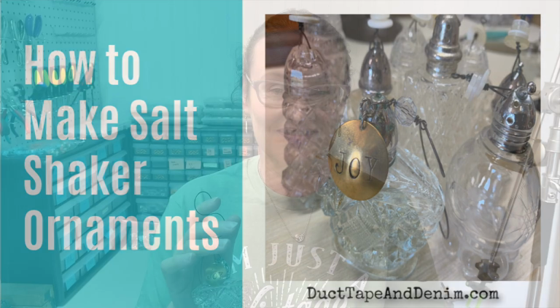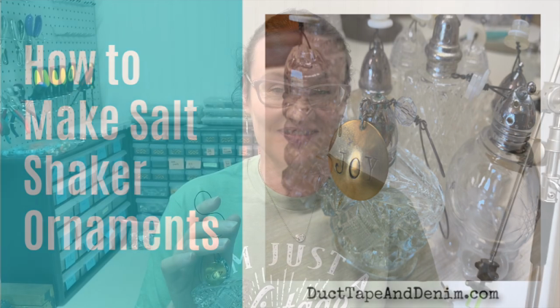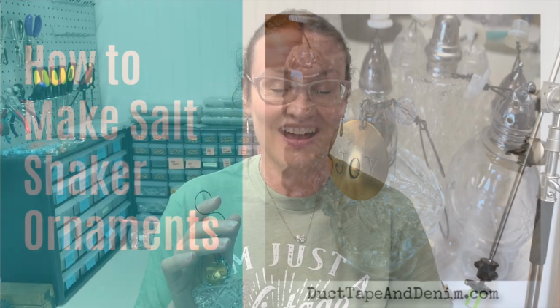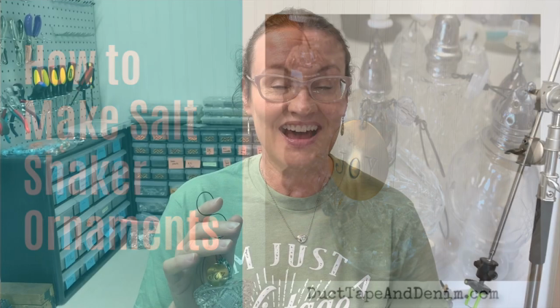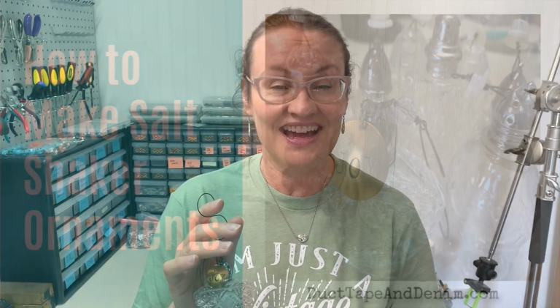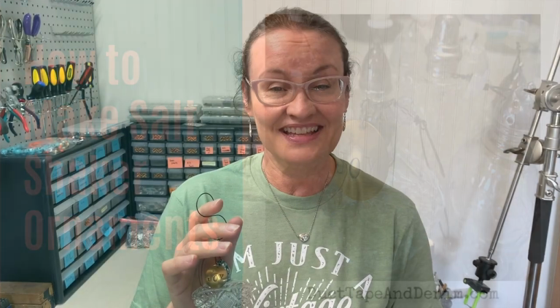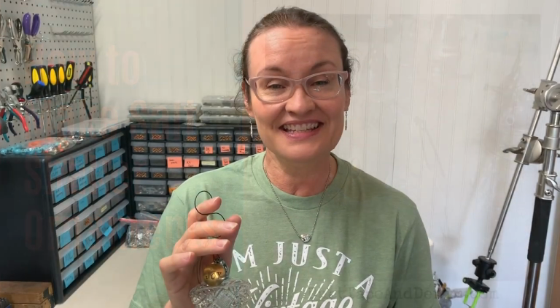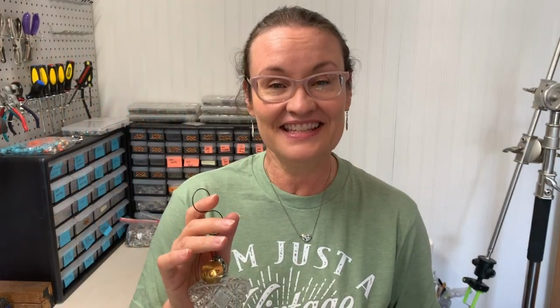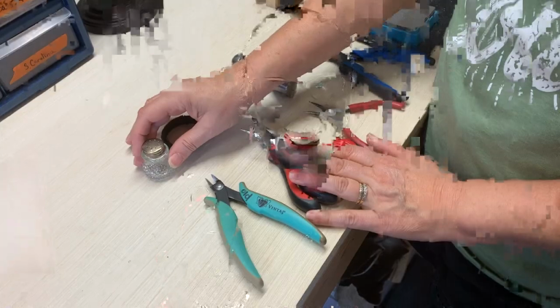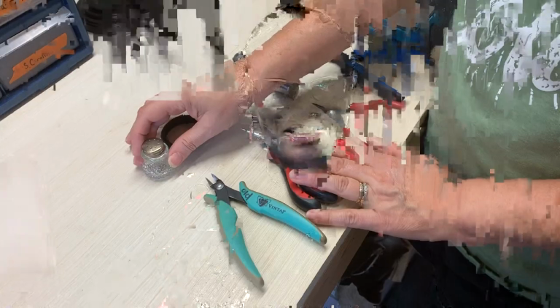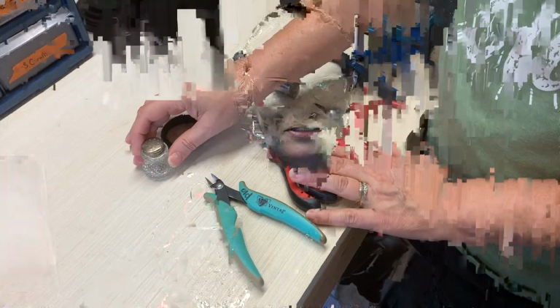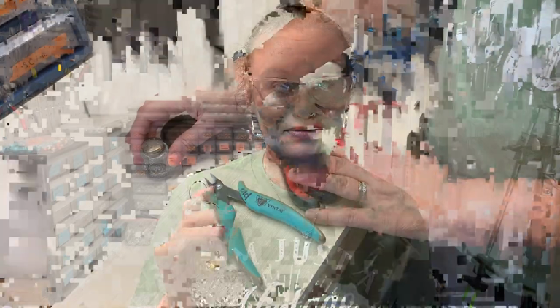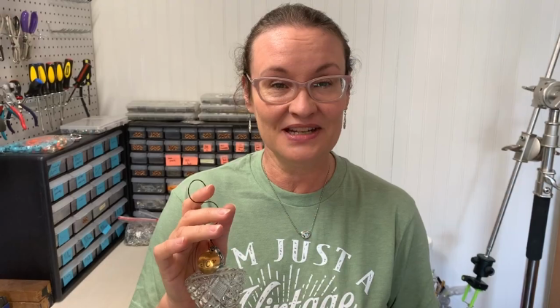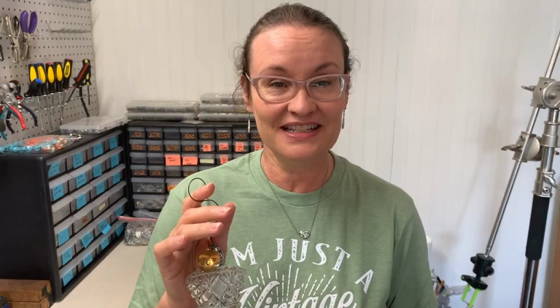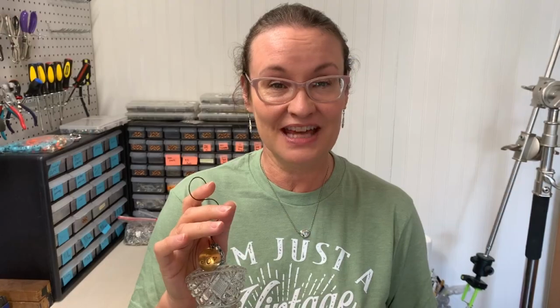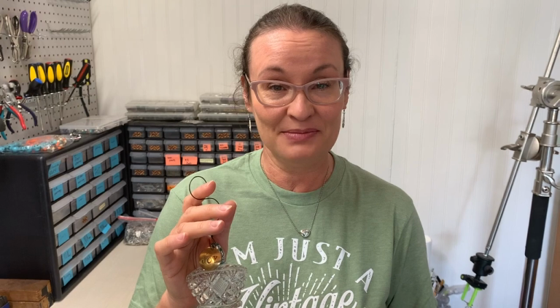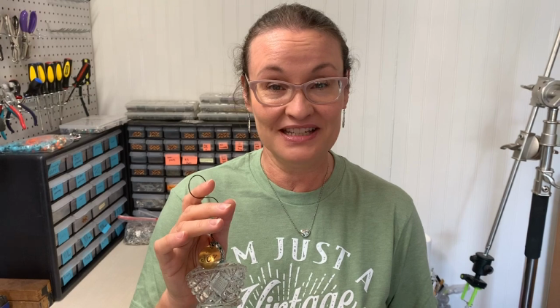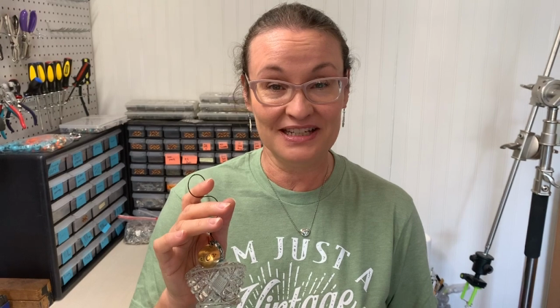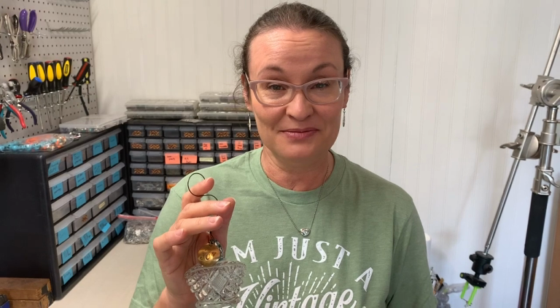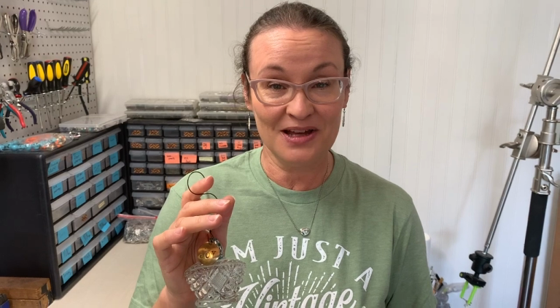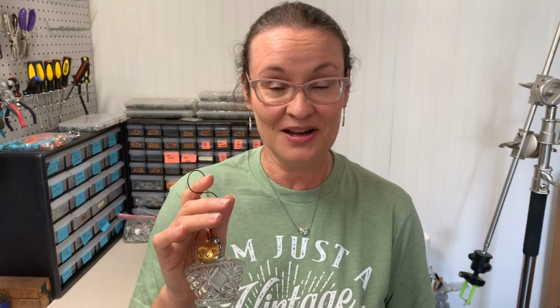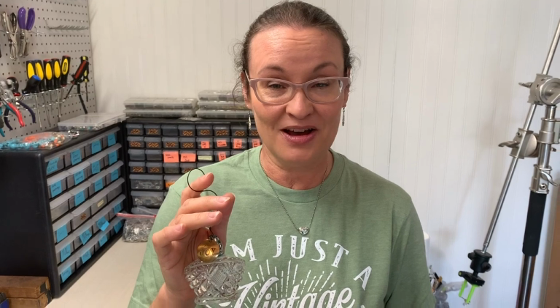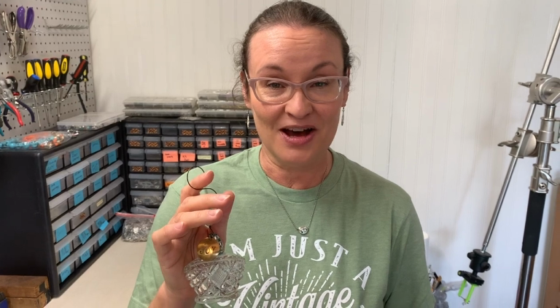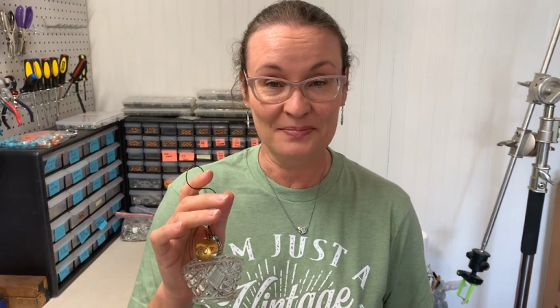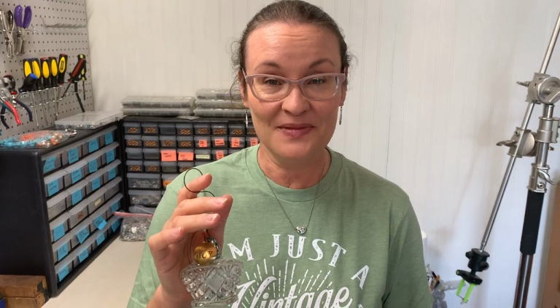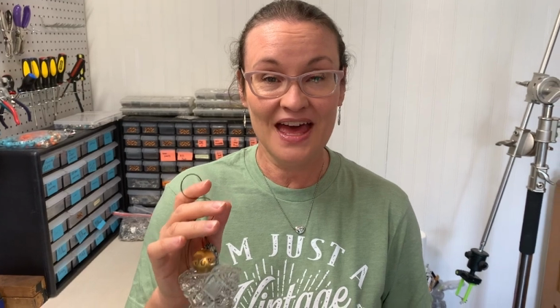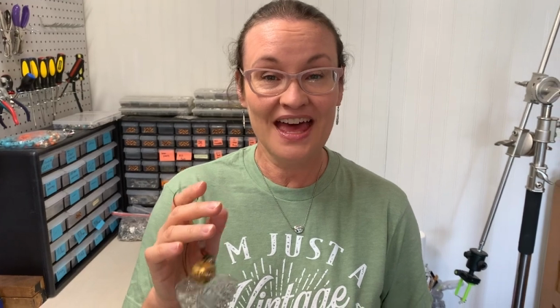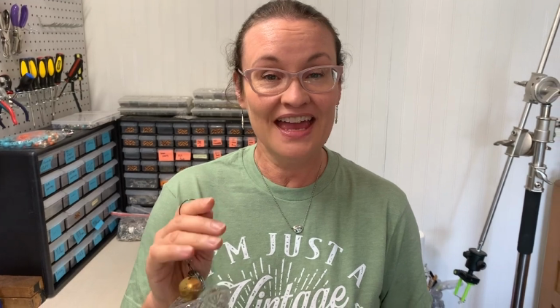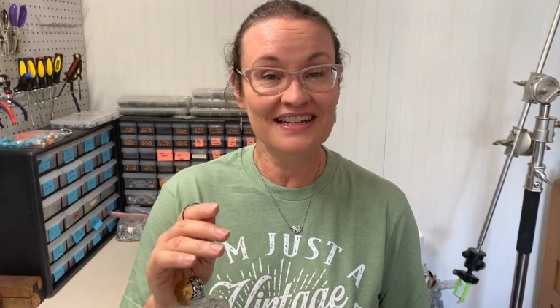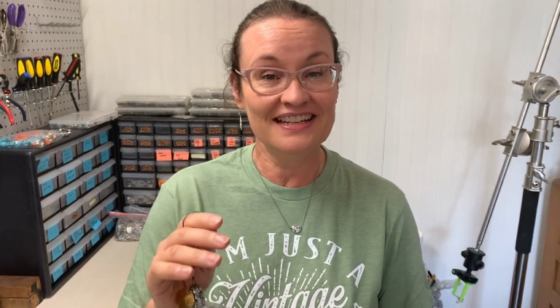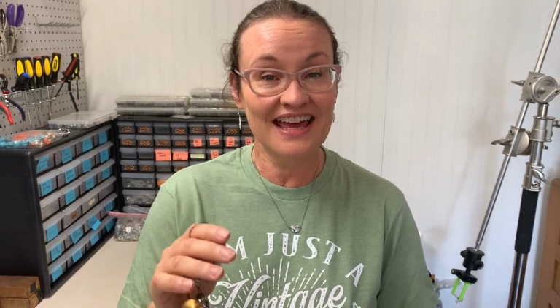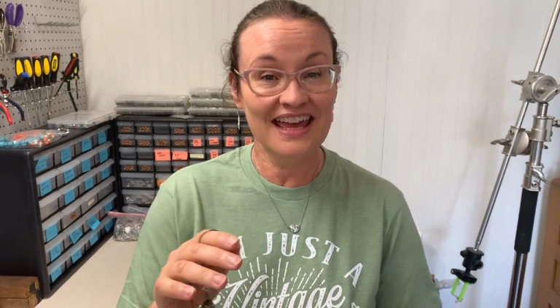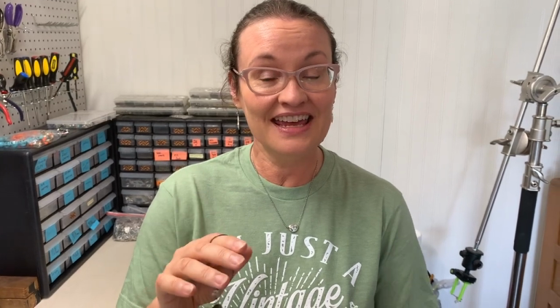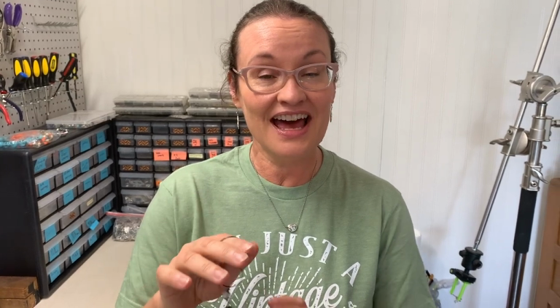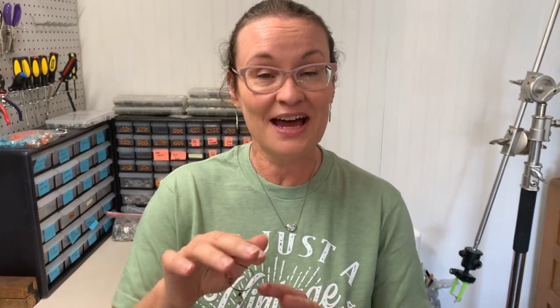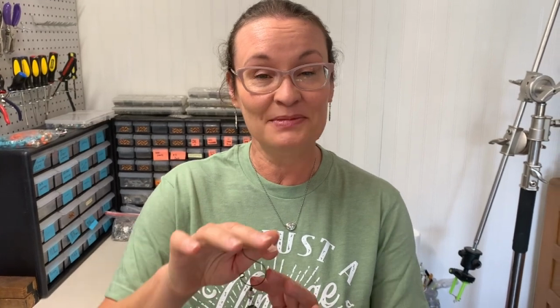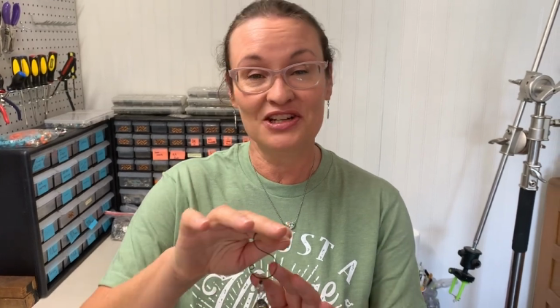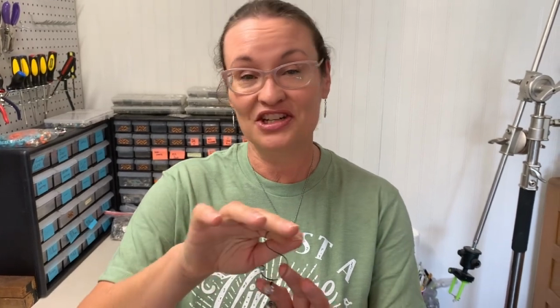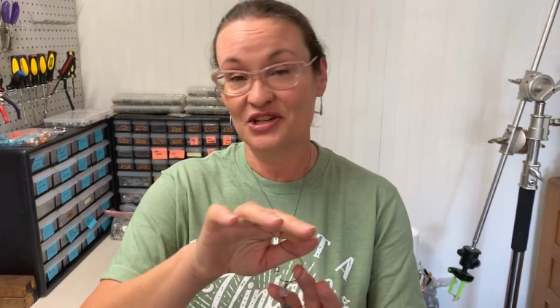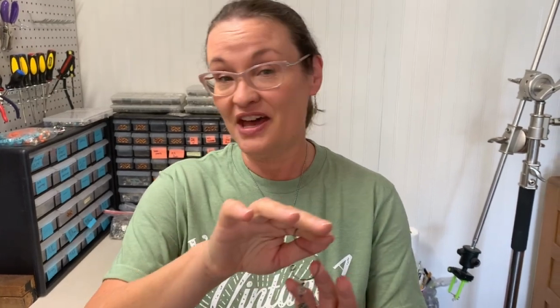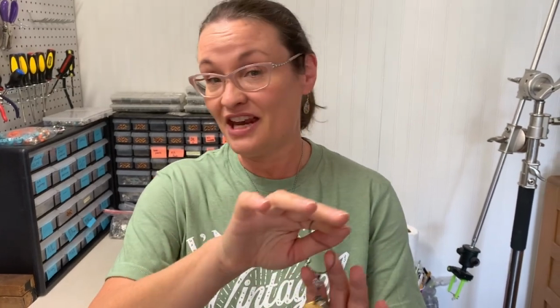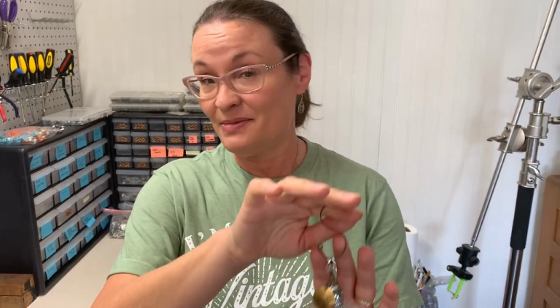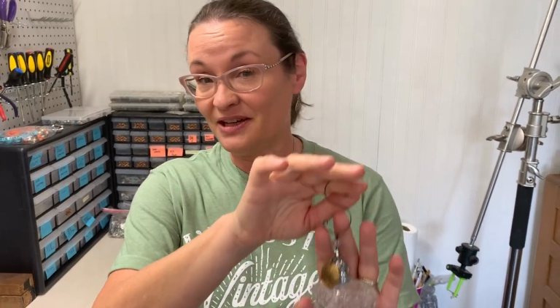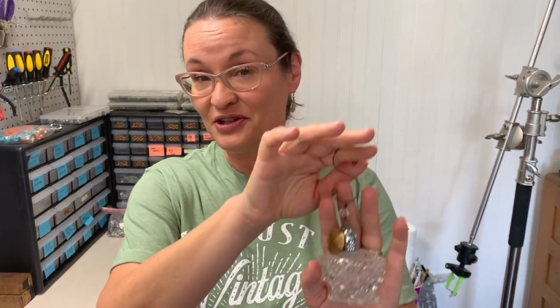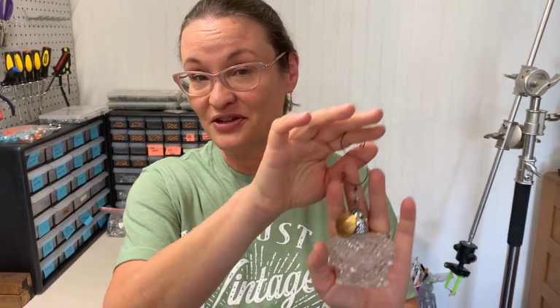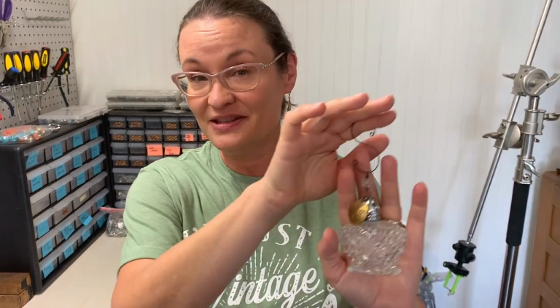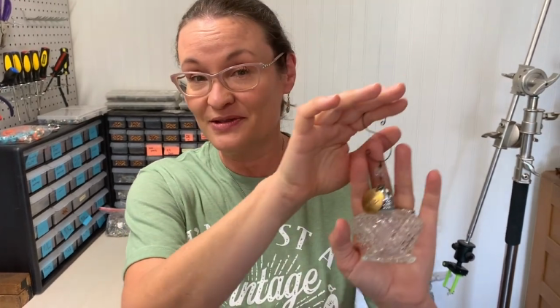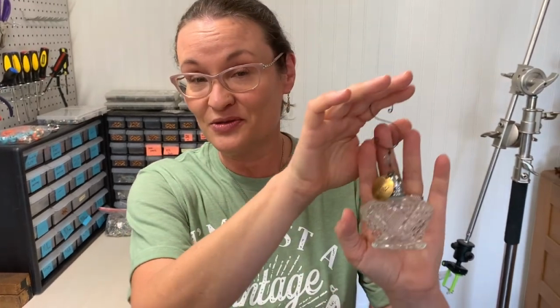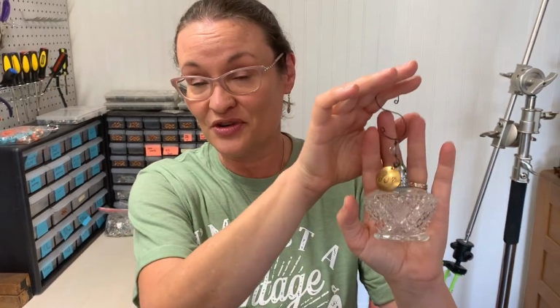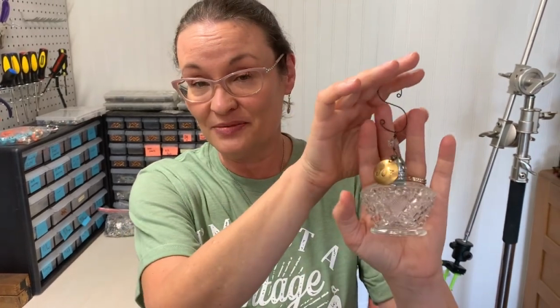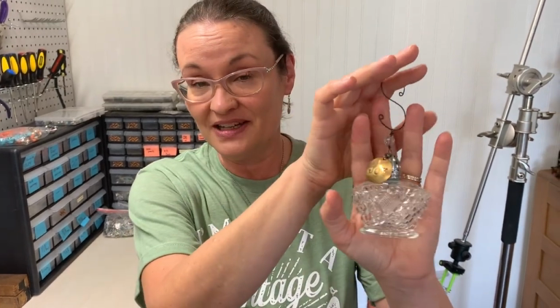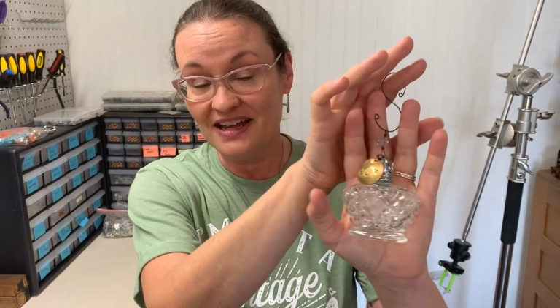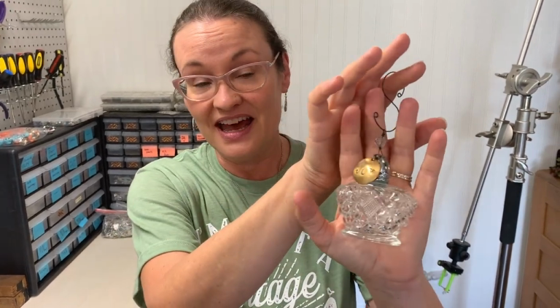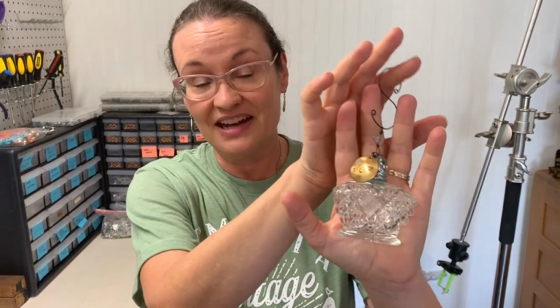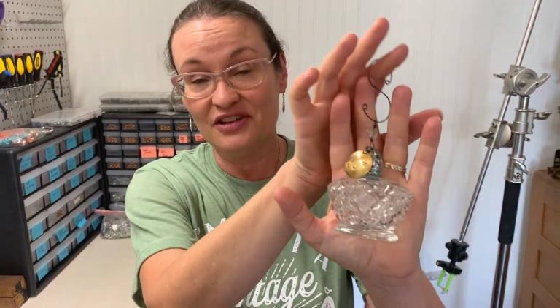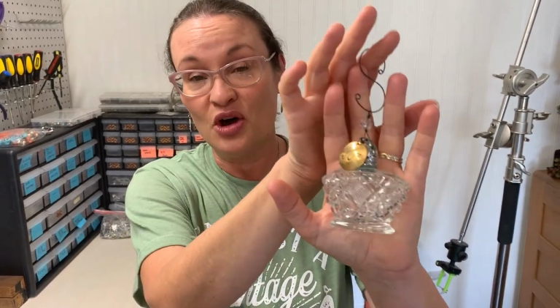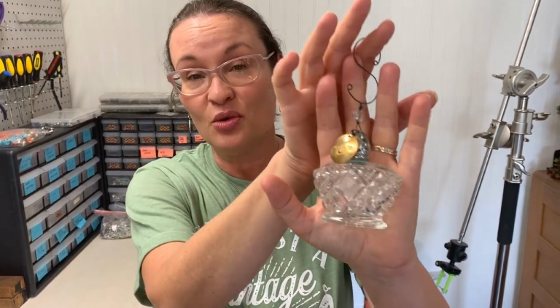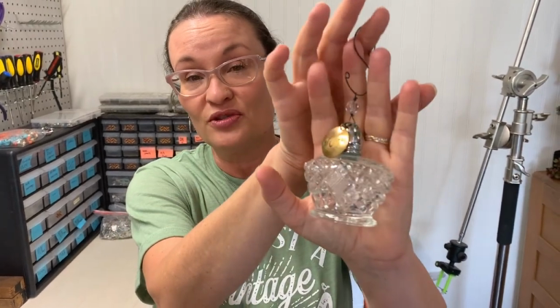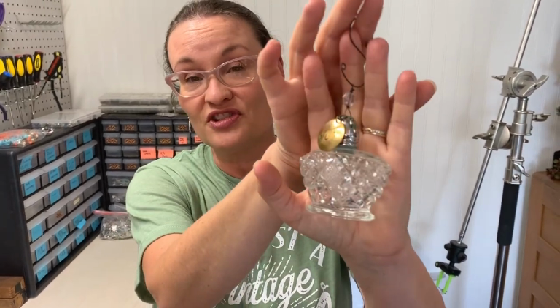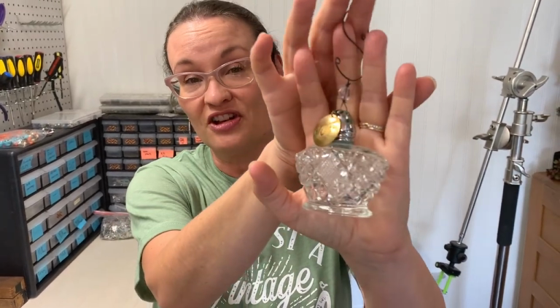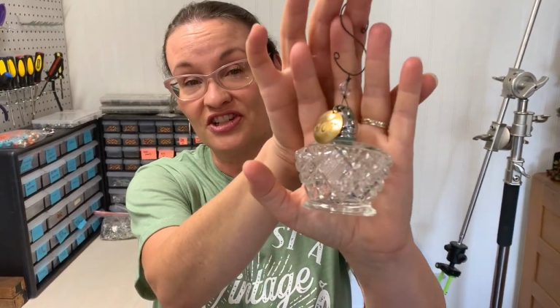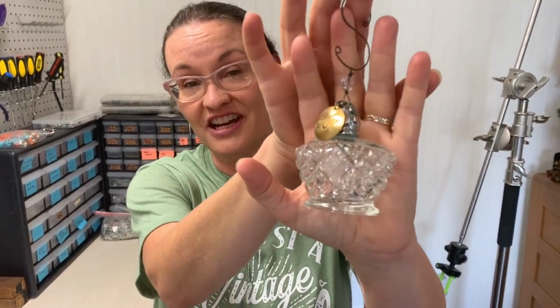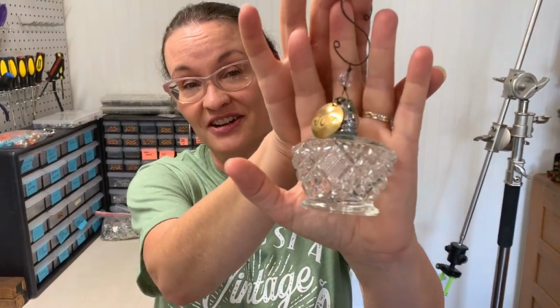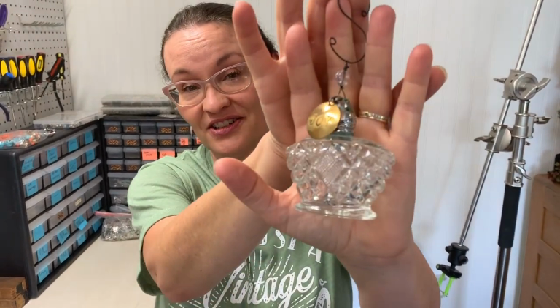Hi, this is Ann from ducttapeanddenim.com and today I'm going to show you how to make a Christmas ornament out of an old salt shaker.